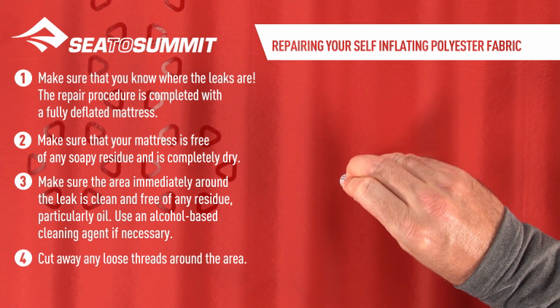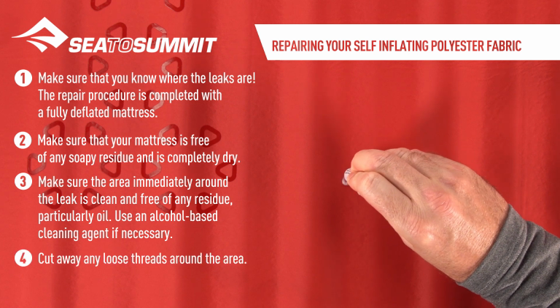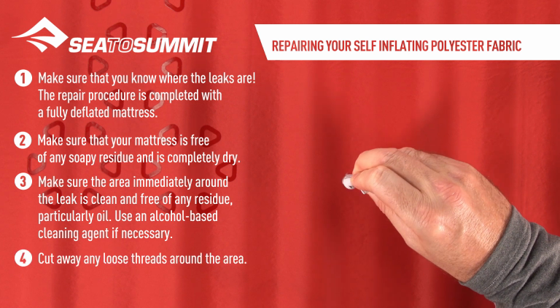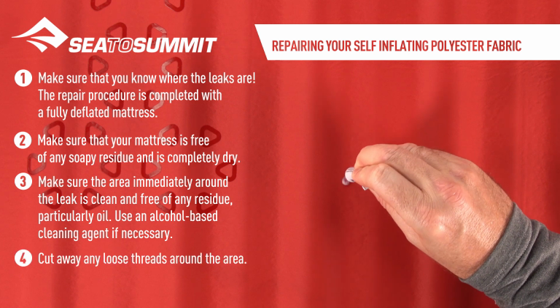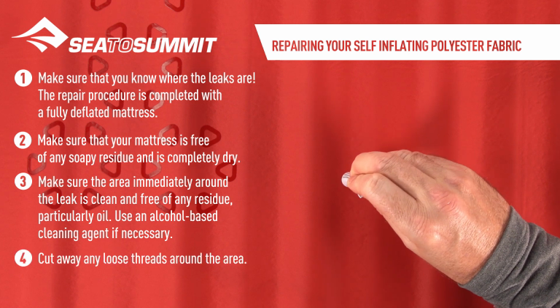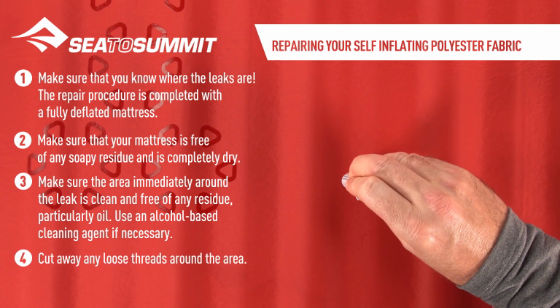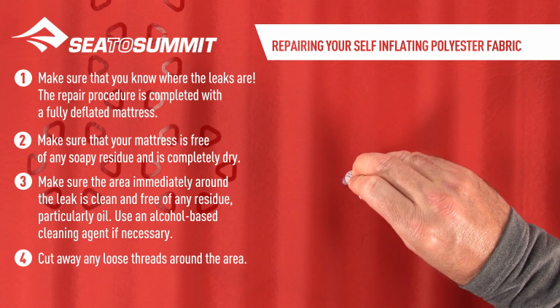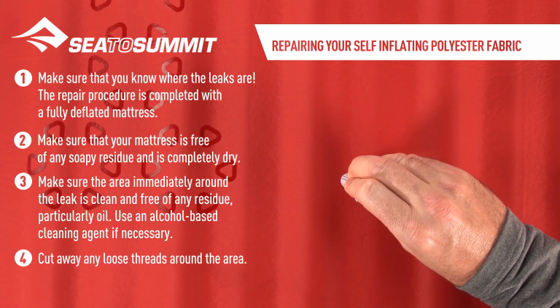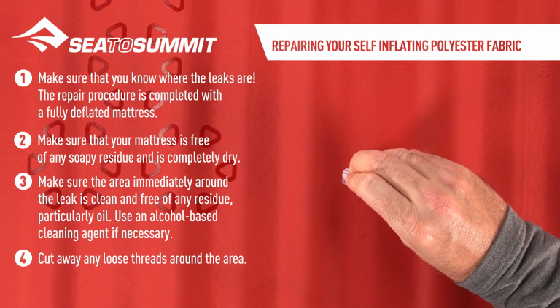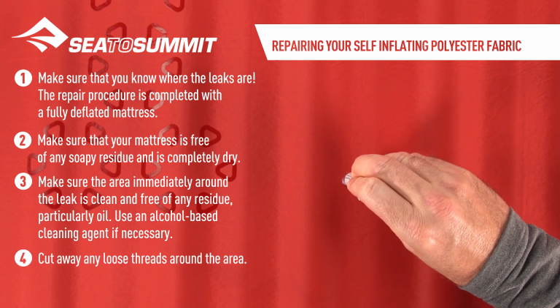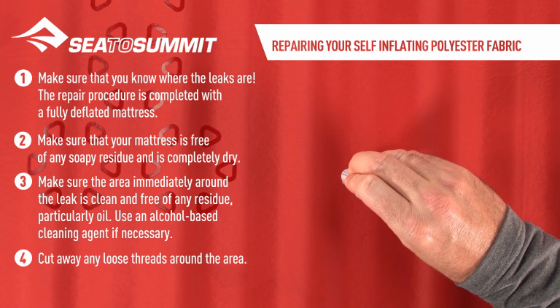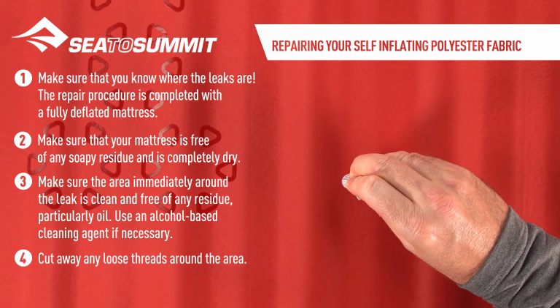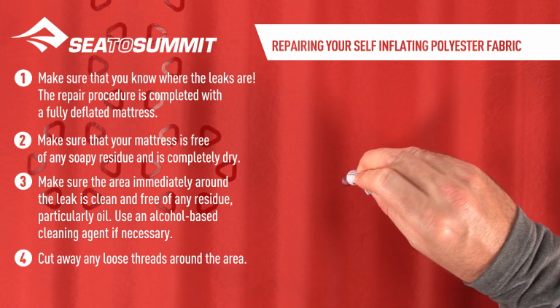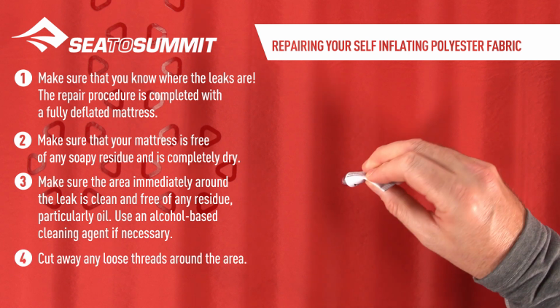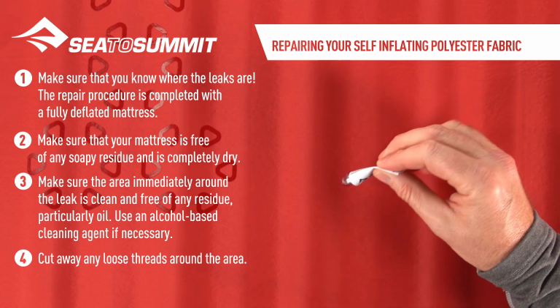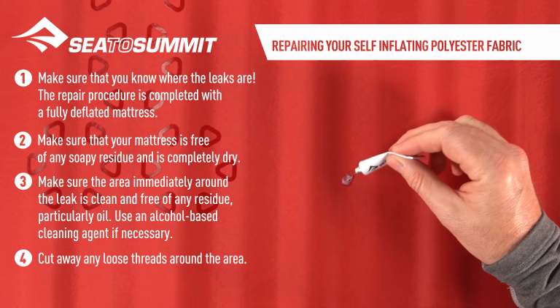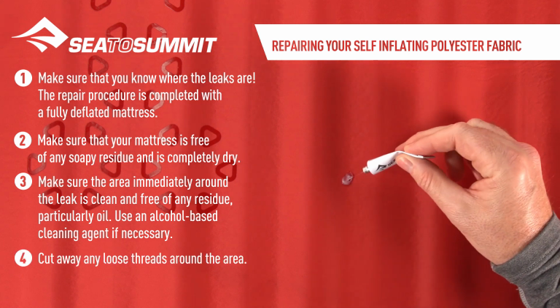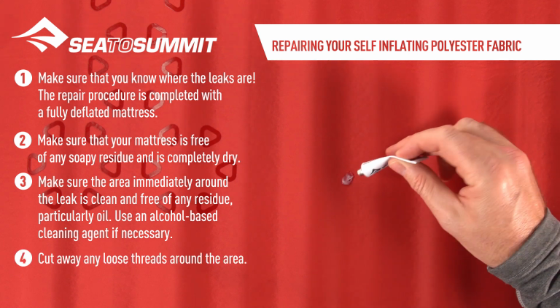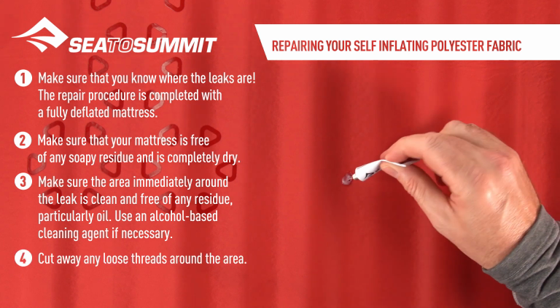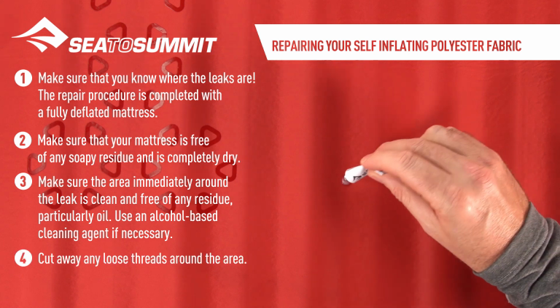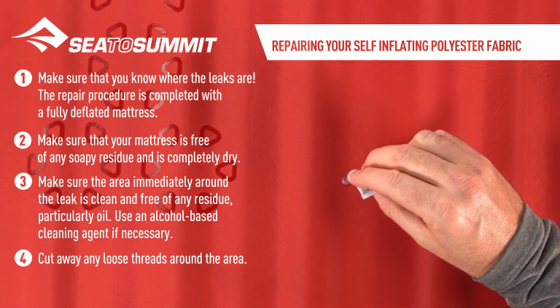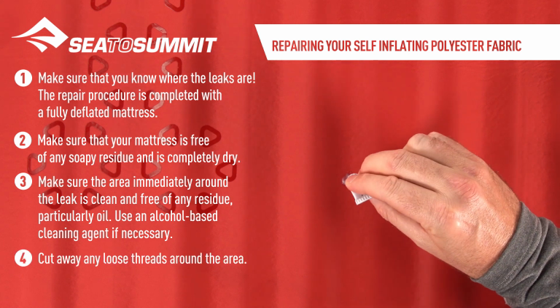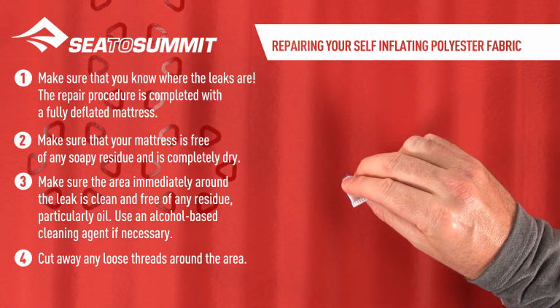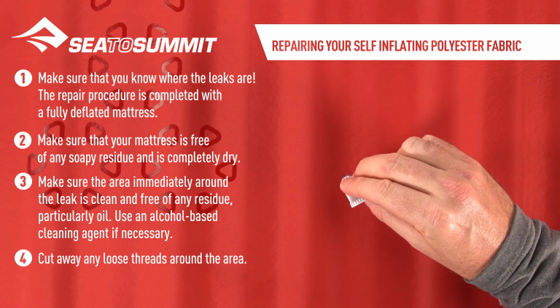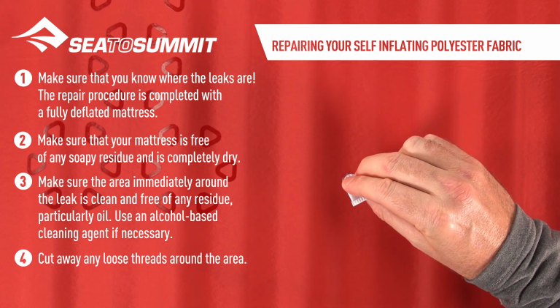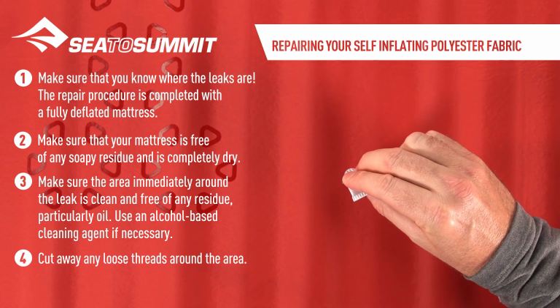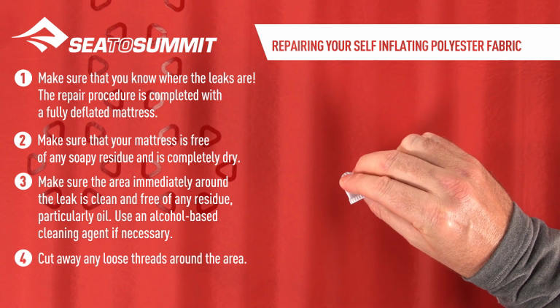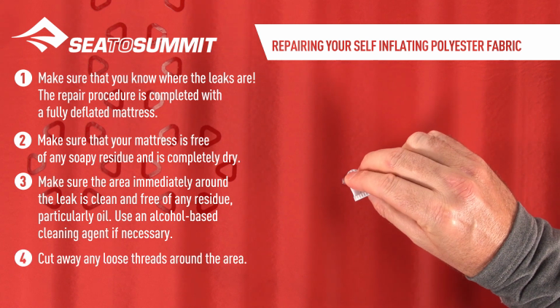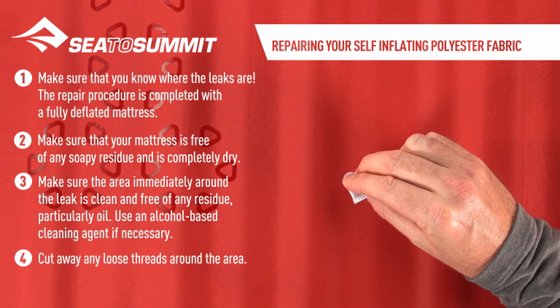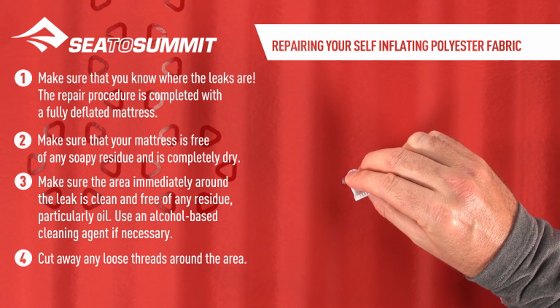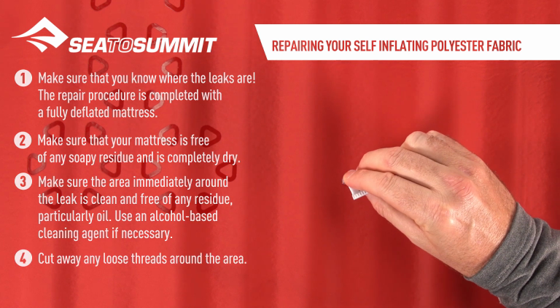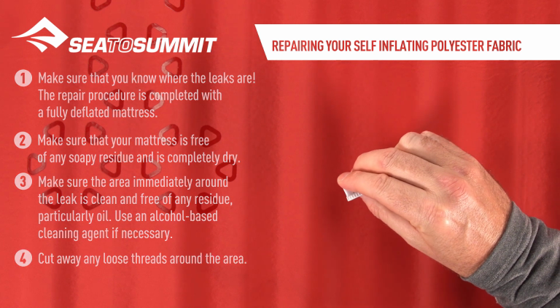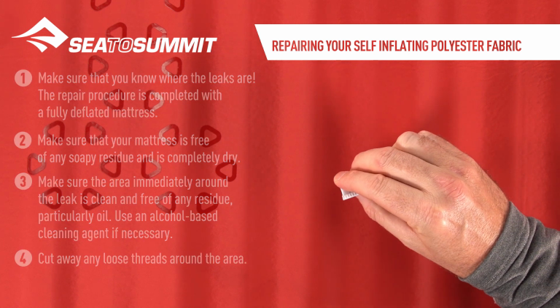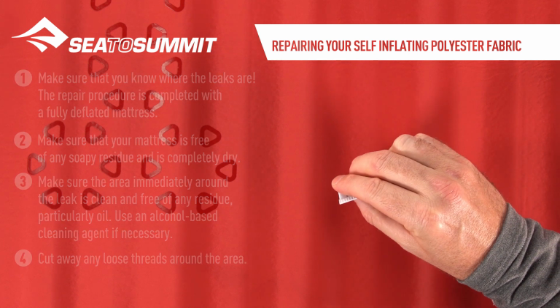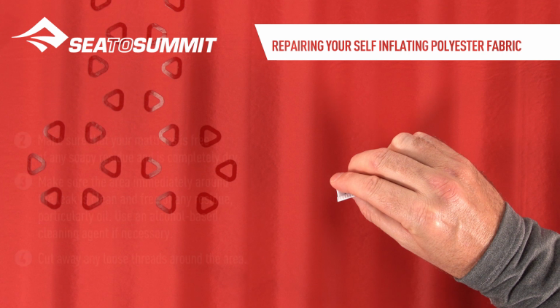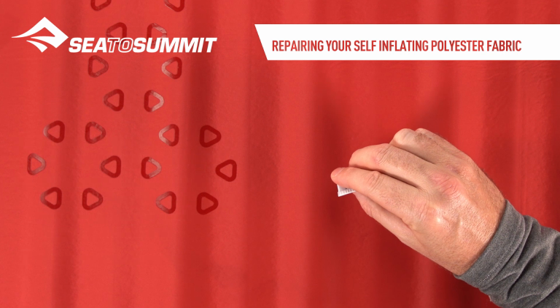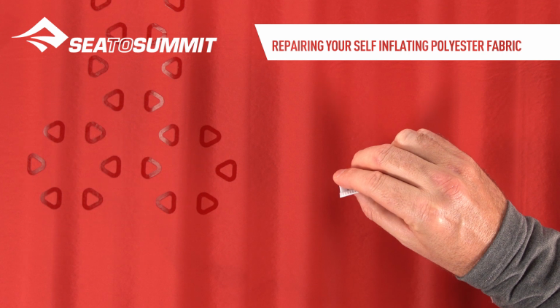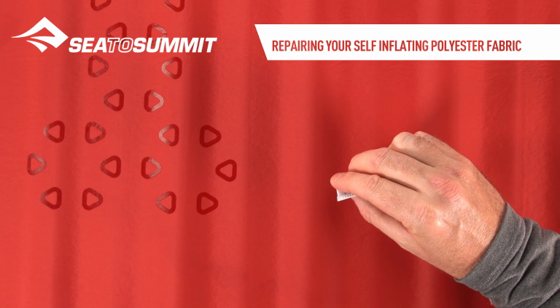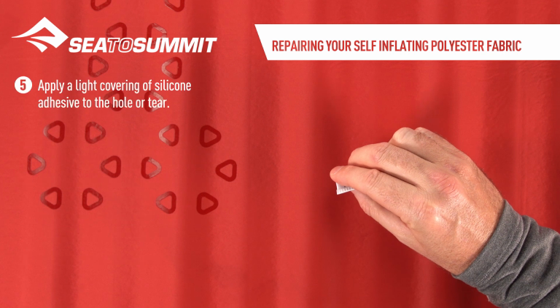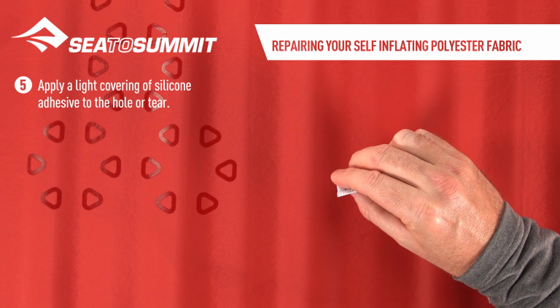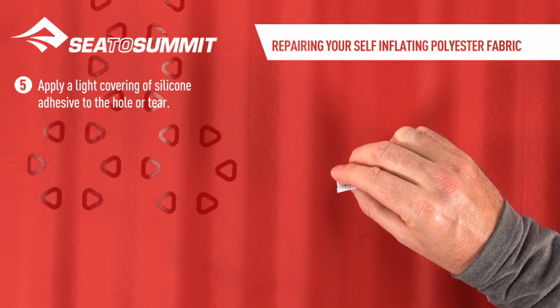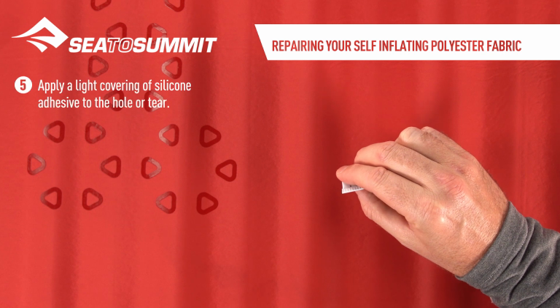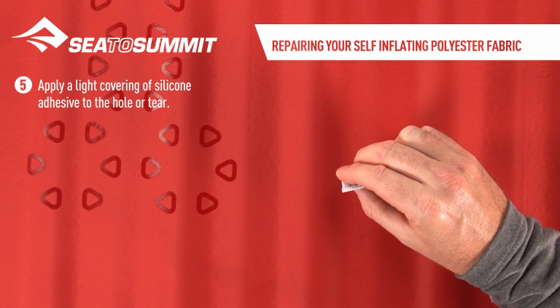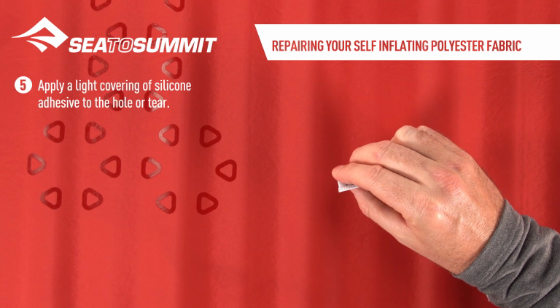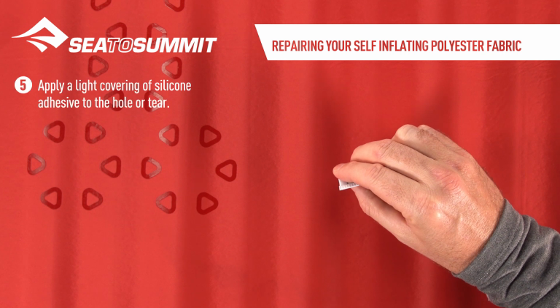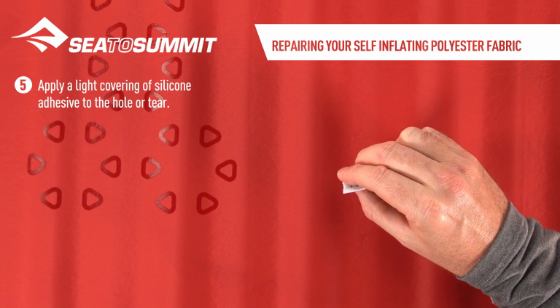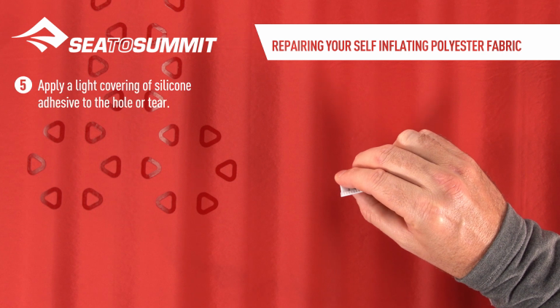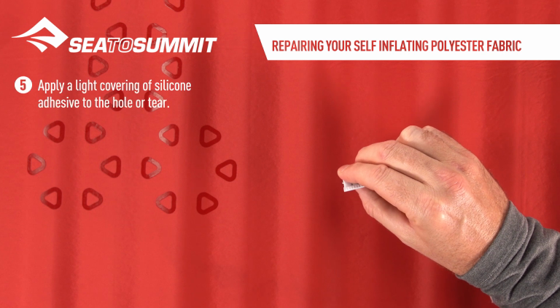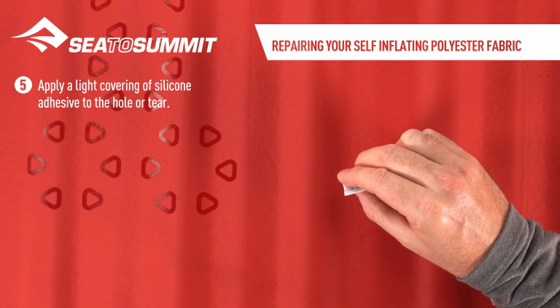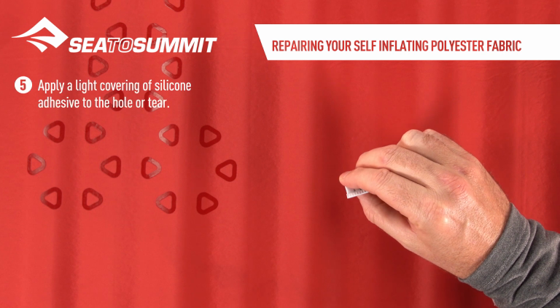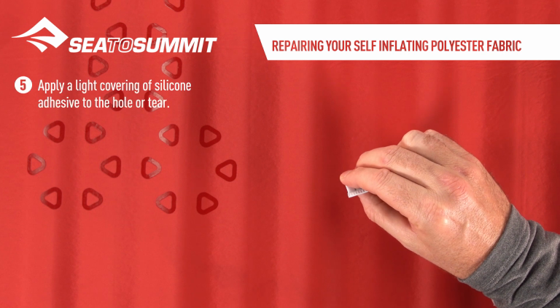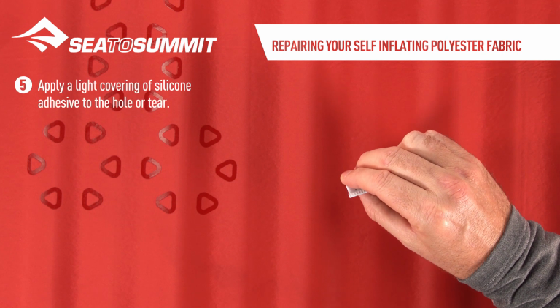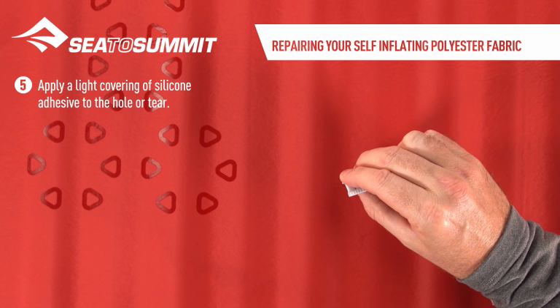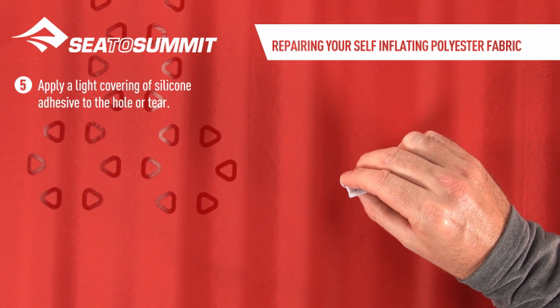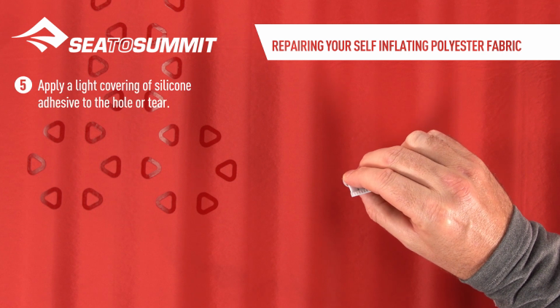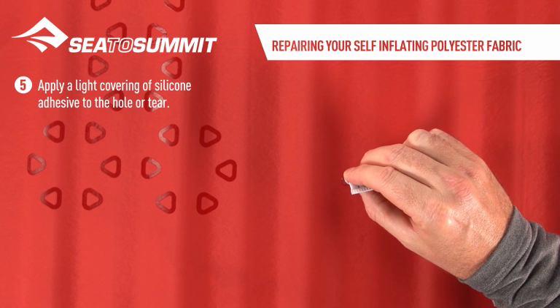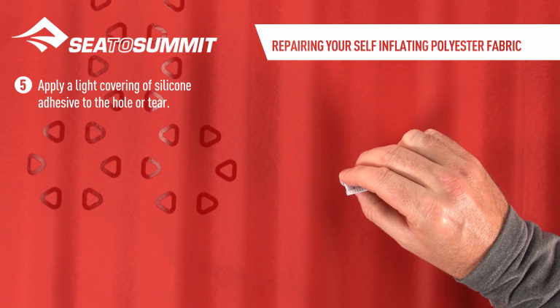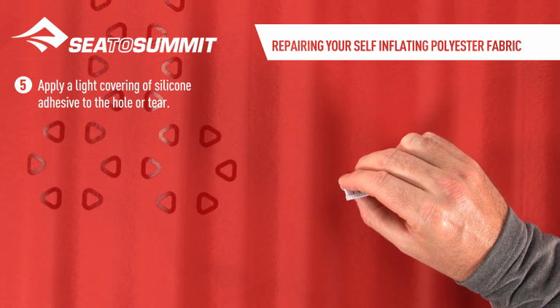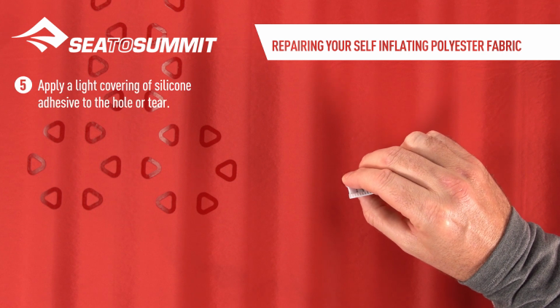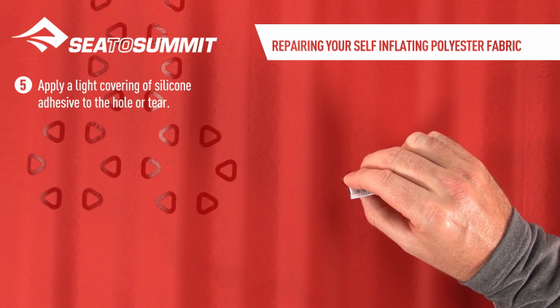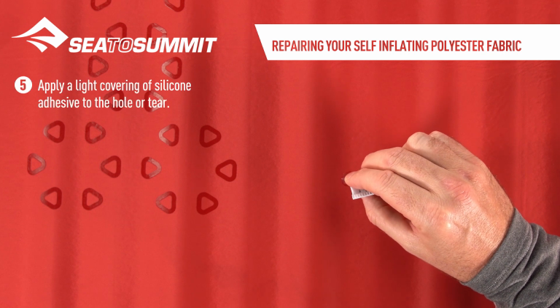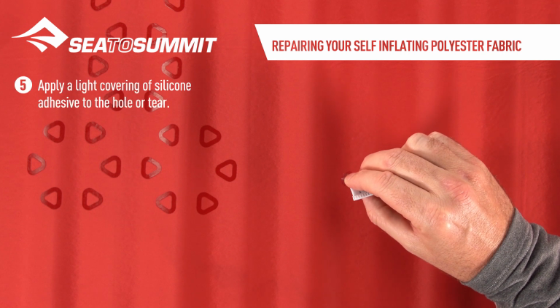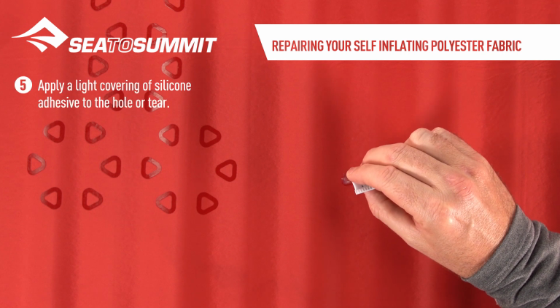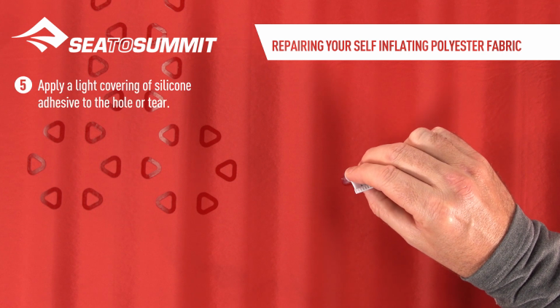Cut away any loose threads around the area. Apply a light covering of silicone adhesive to the hole or tear.